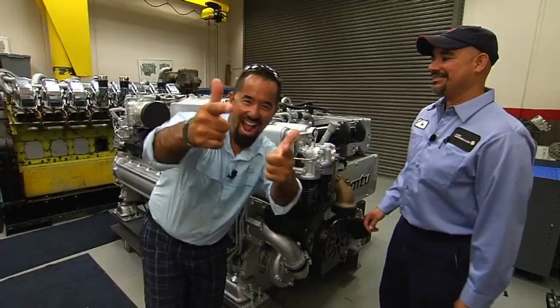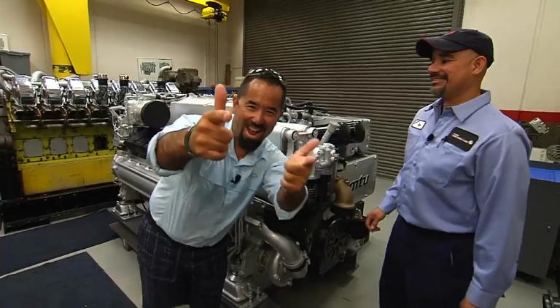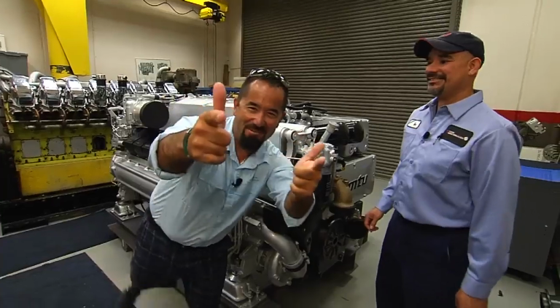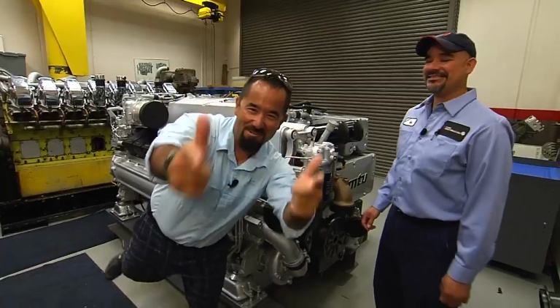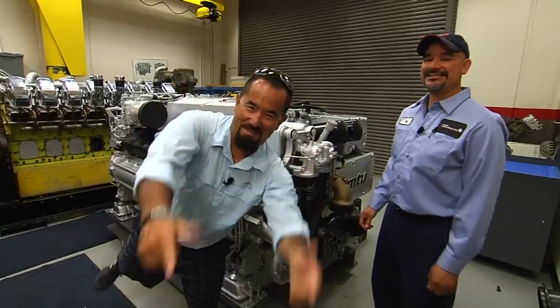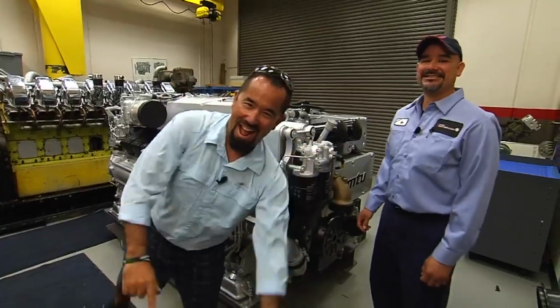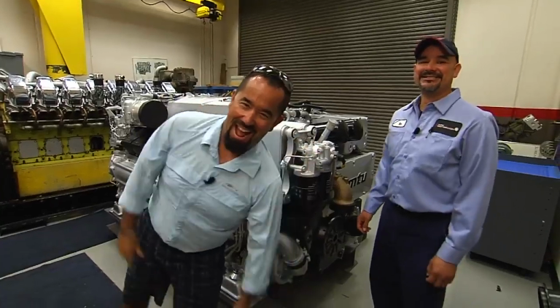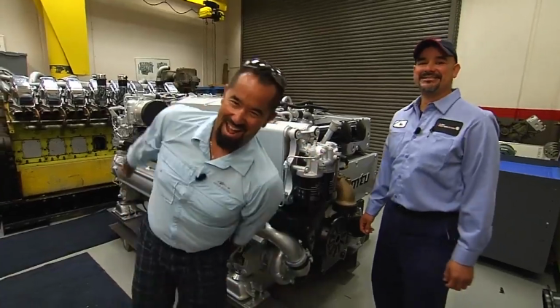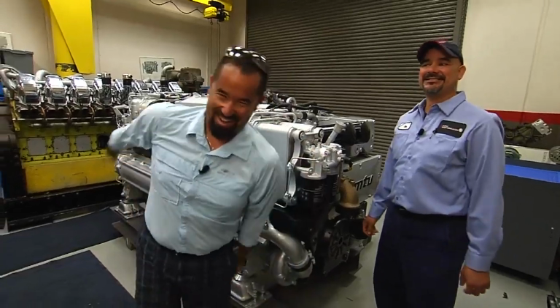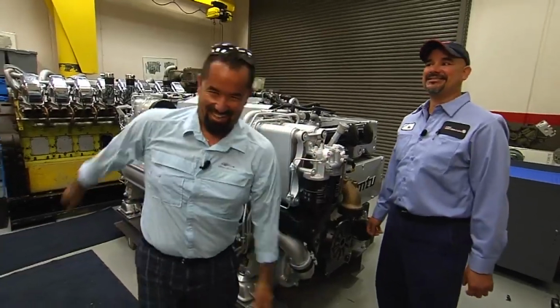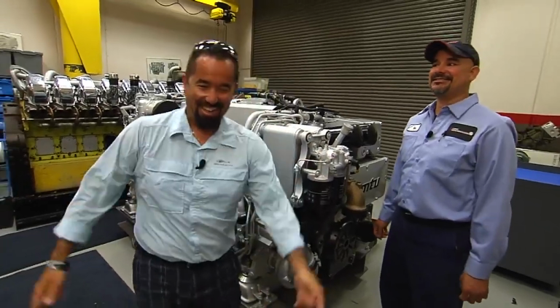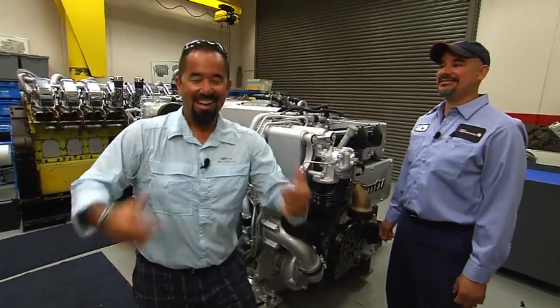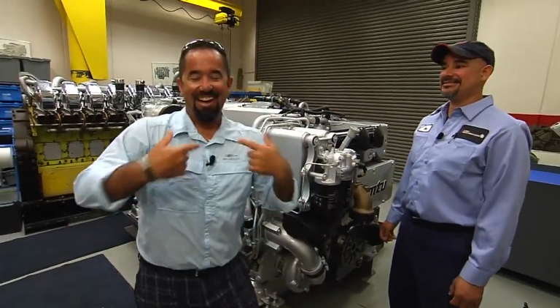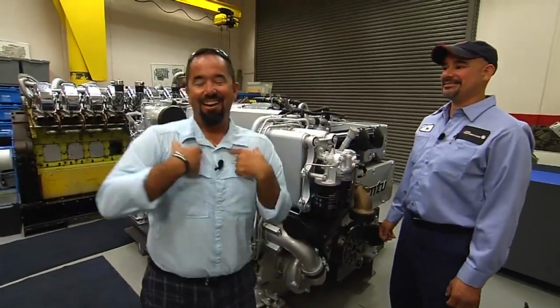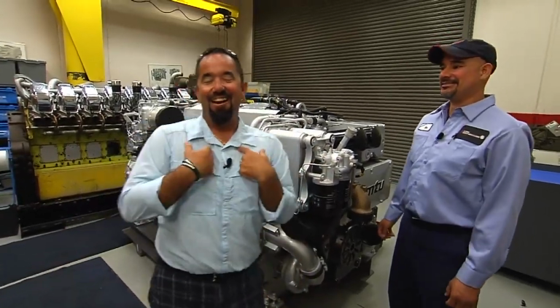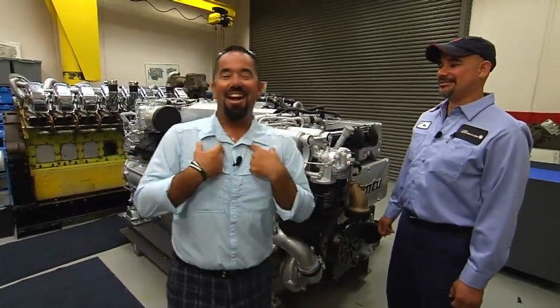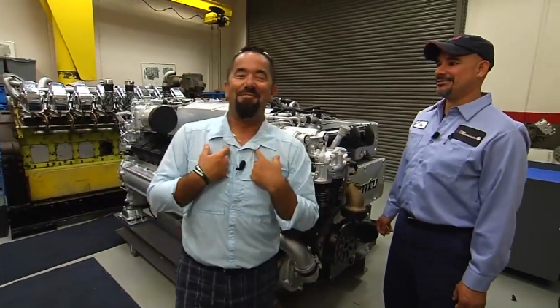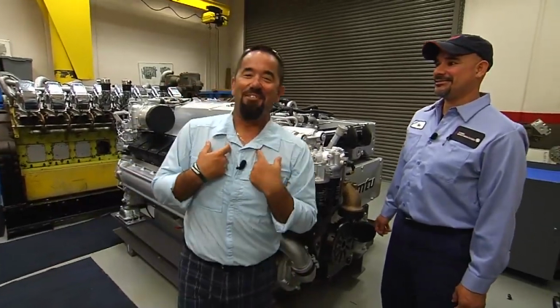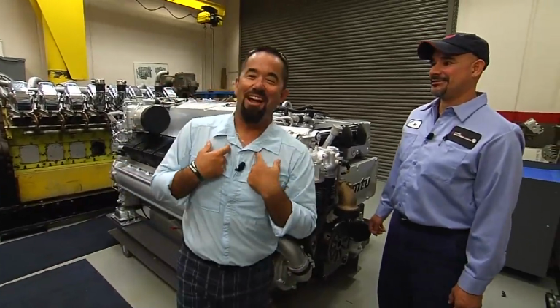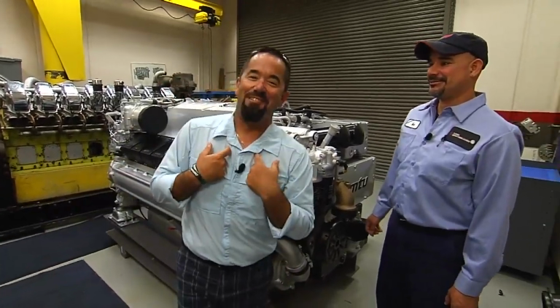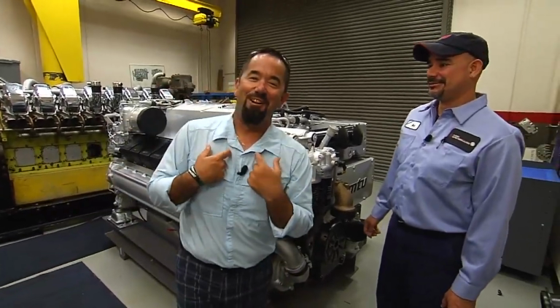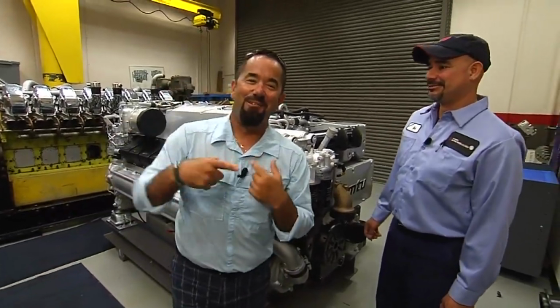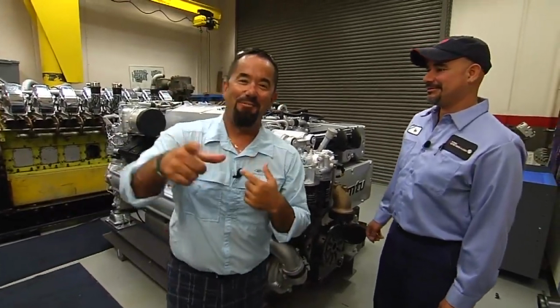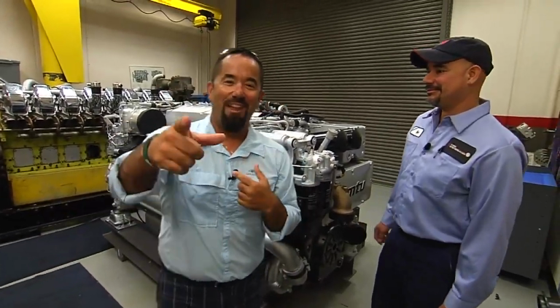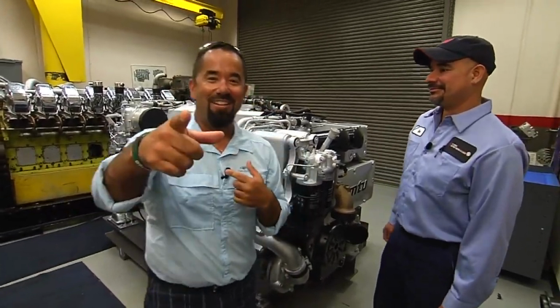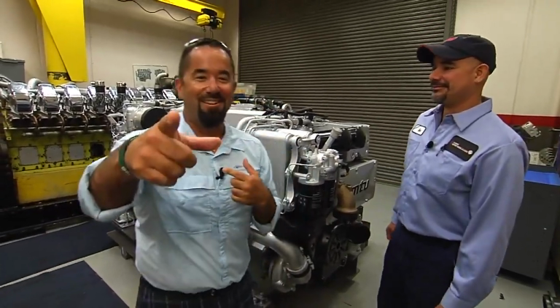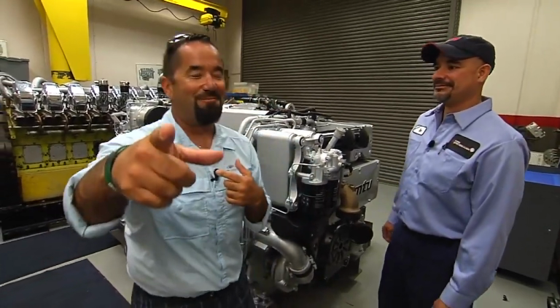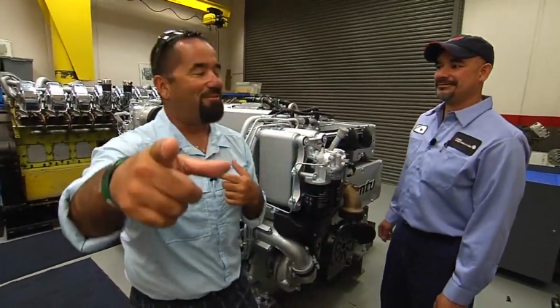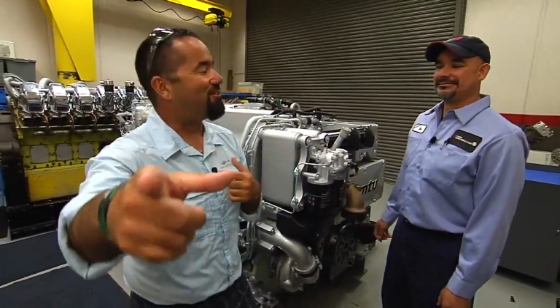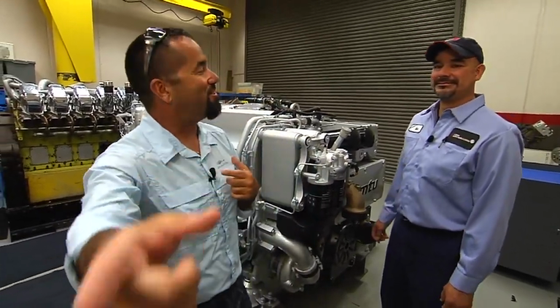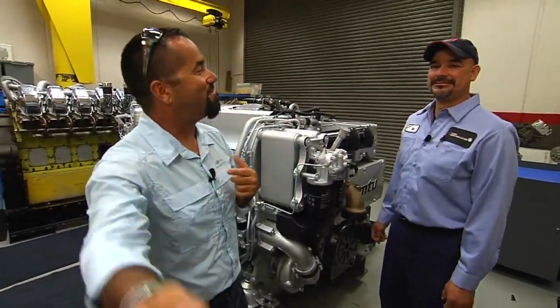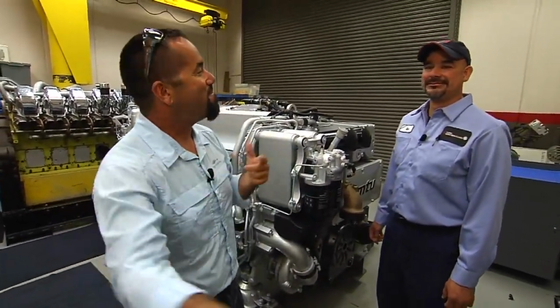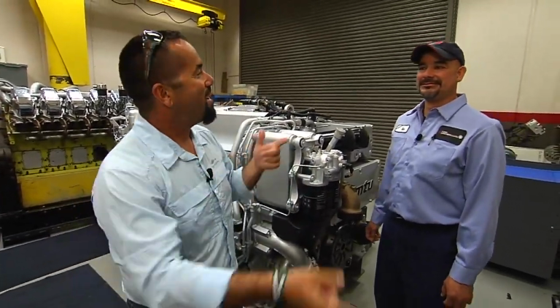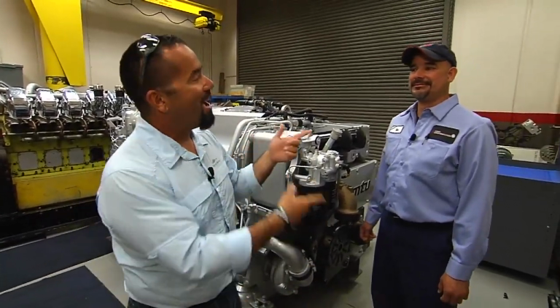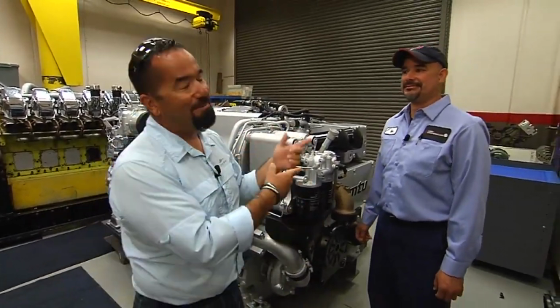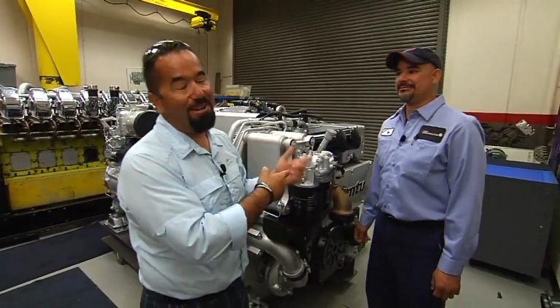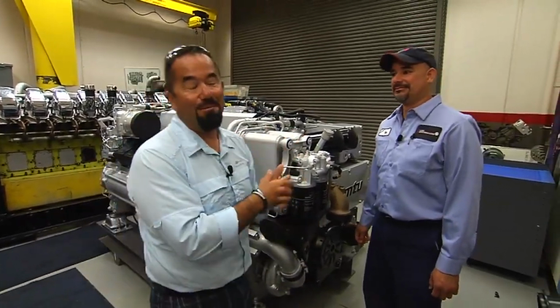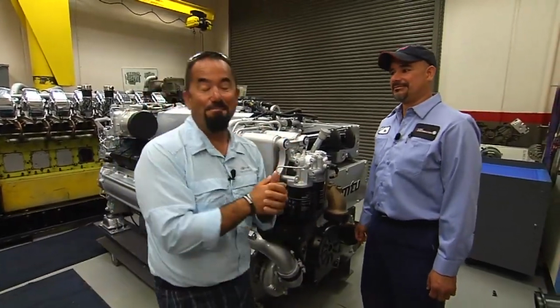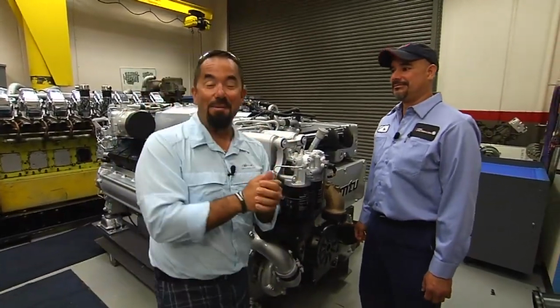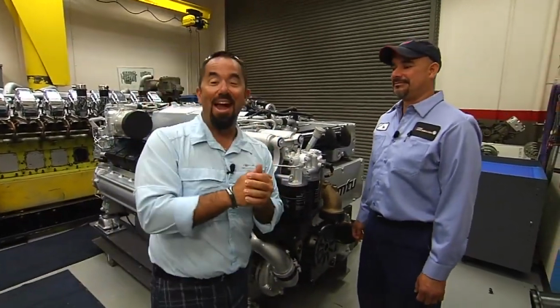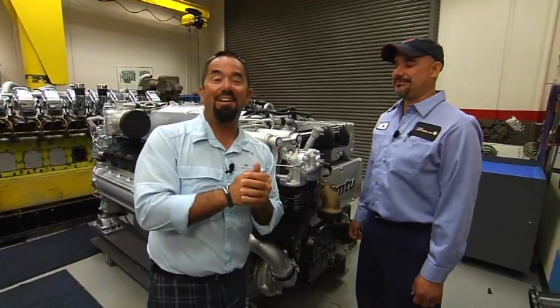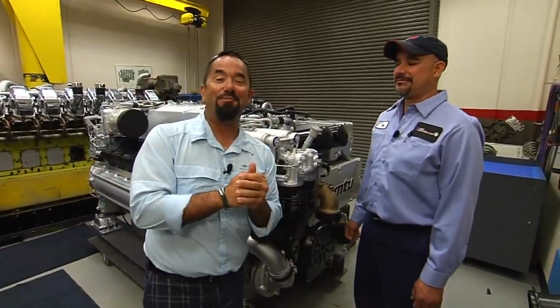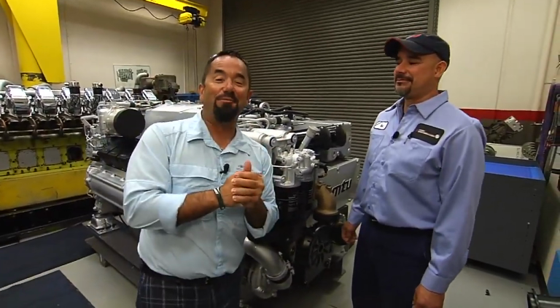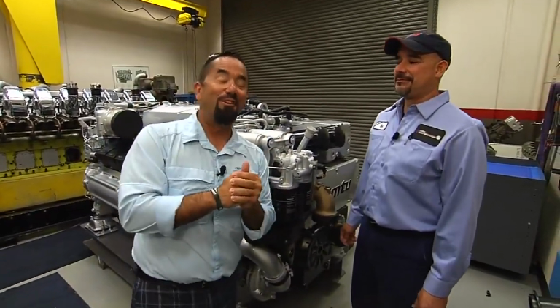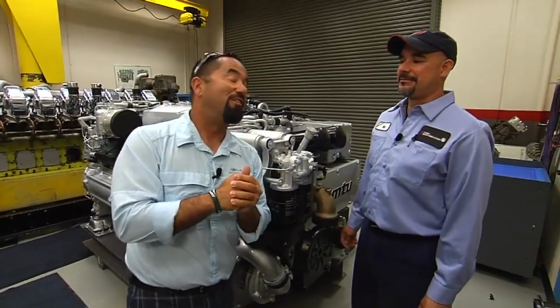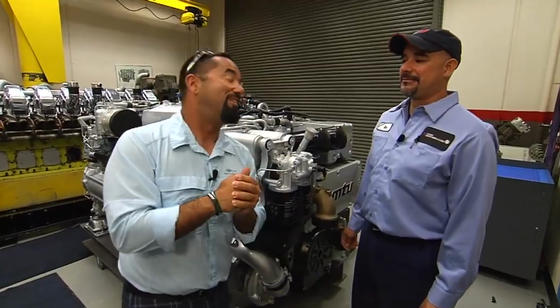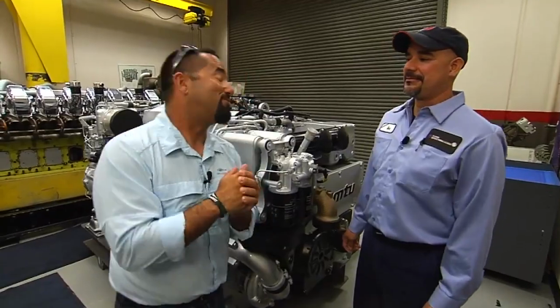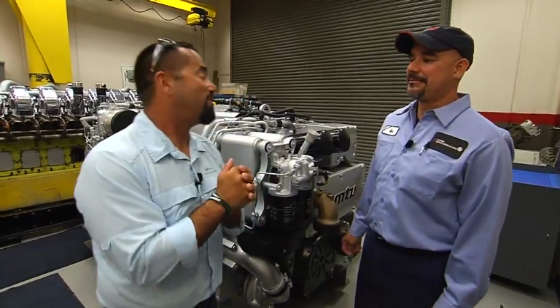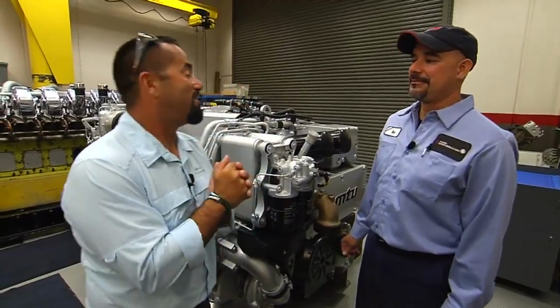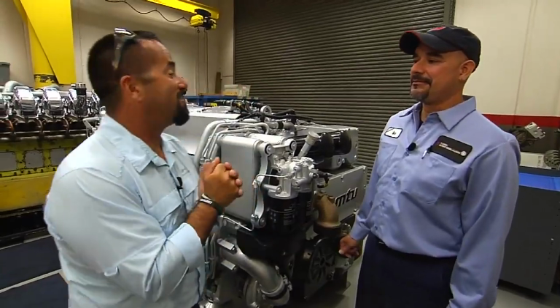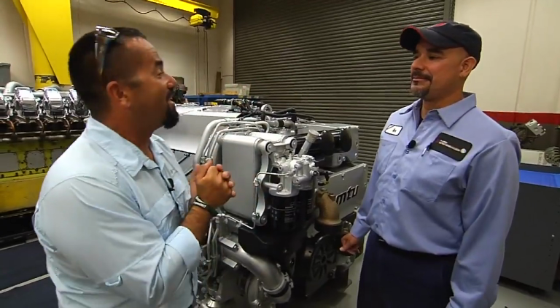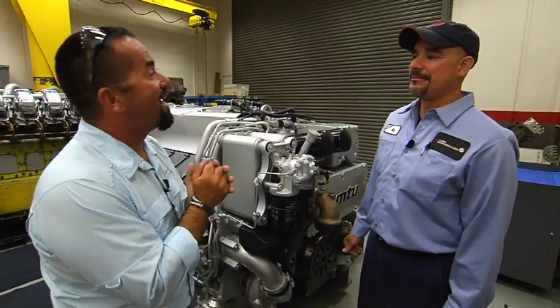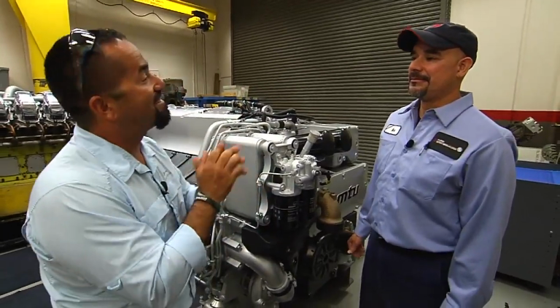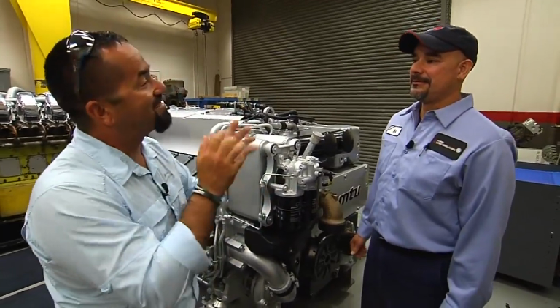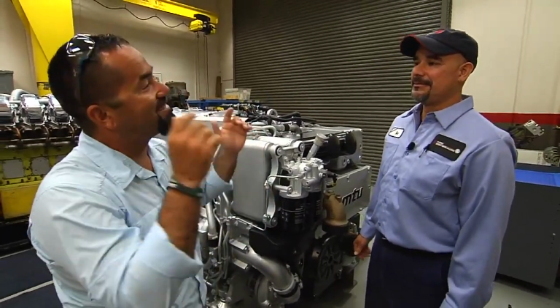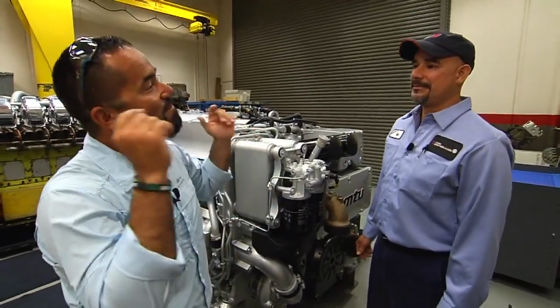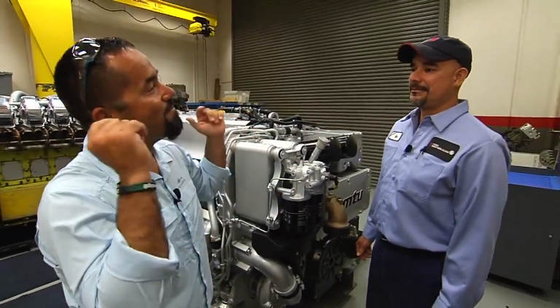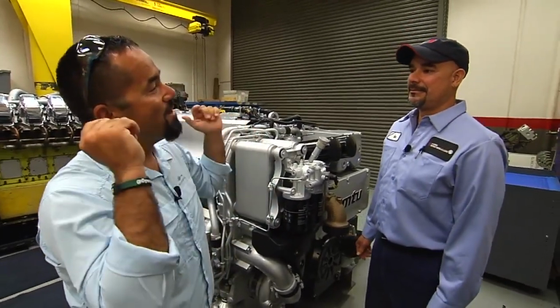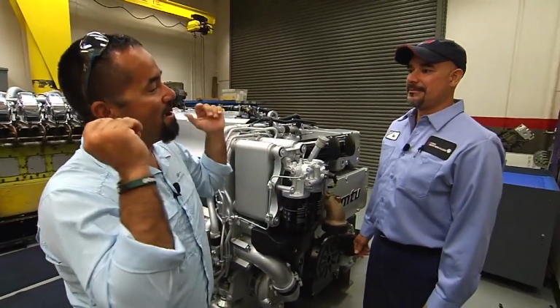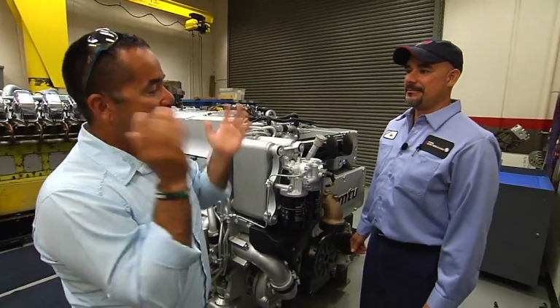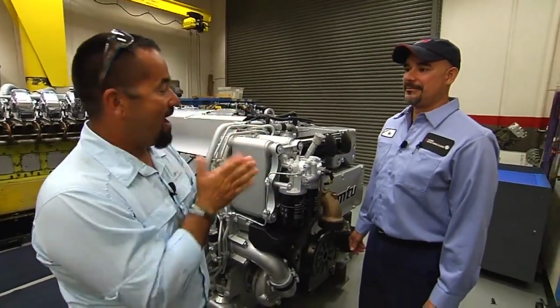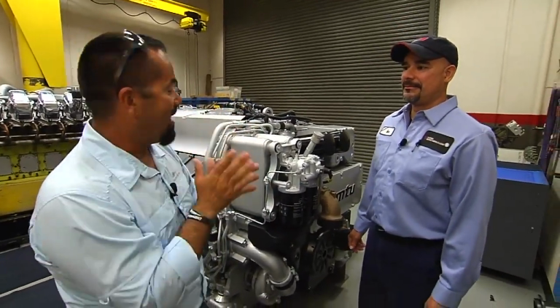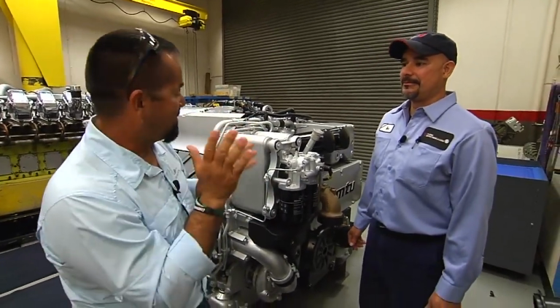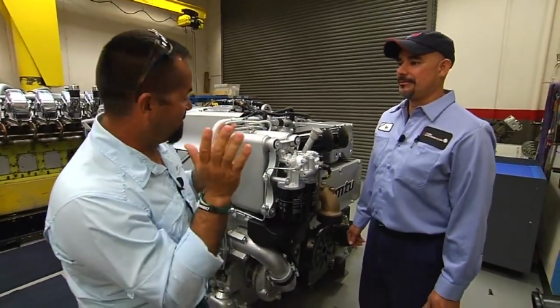And we're back! Here I am, flying a bomb with Flyzone Fishing. I'm here with Max from Florida Detroit Diesel Allison. Max,